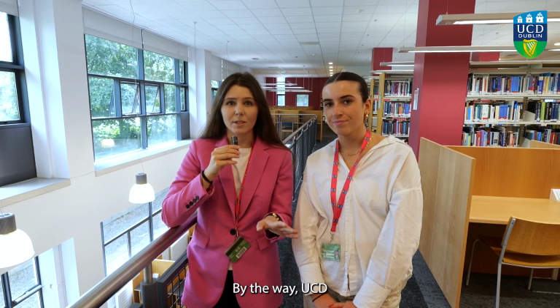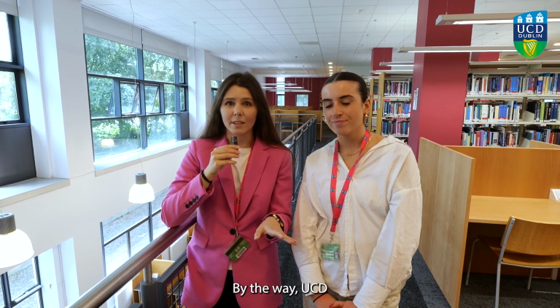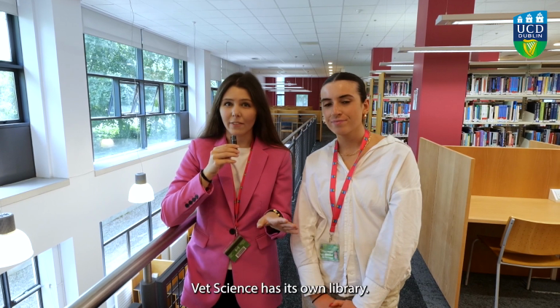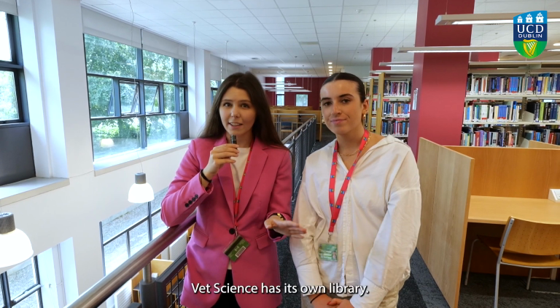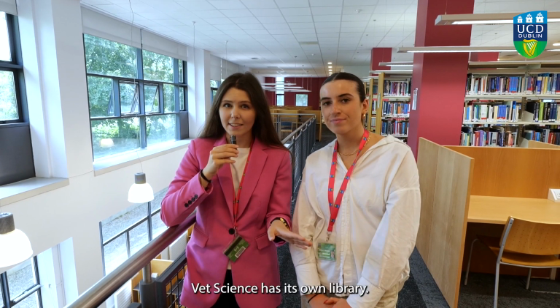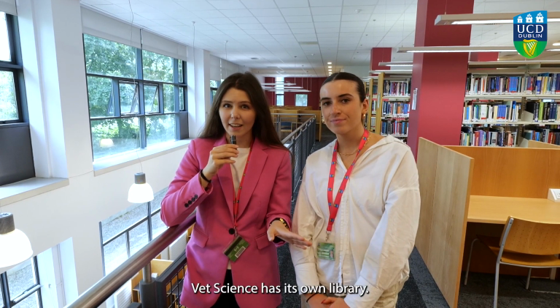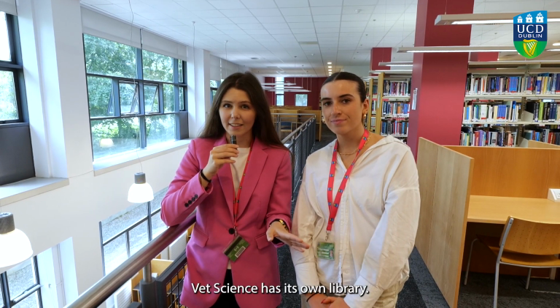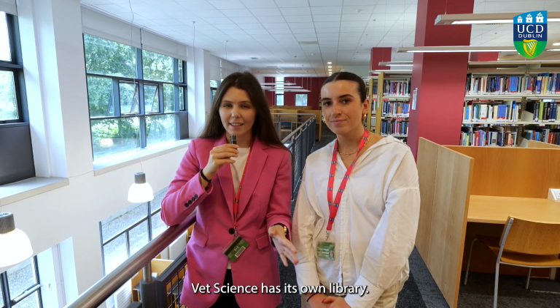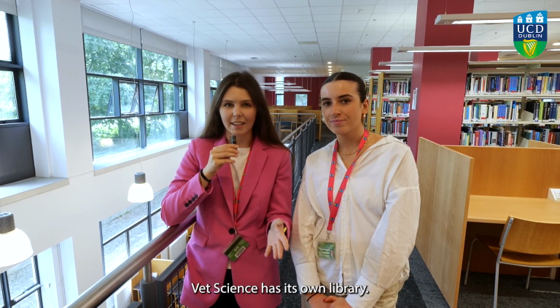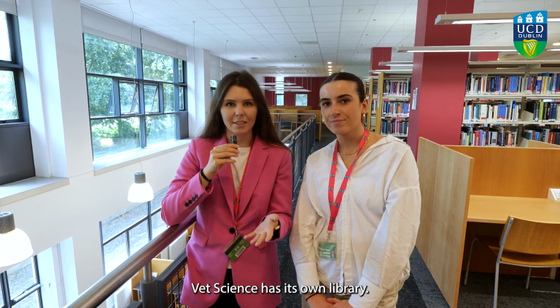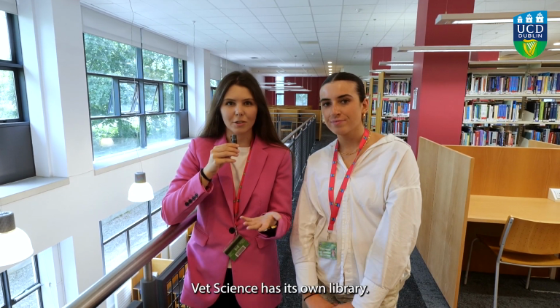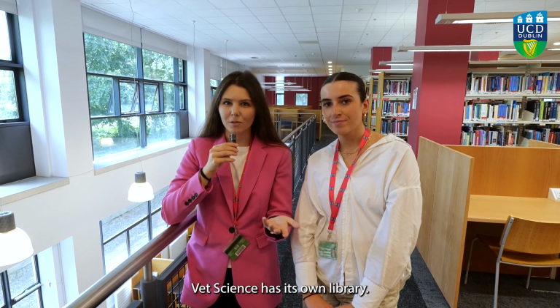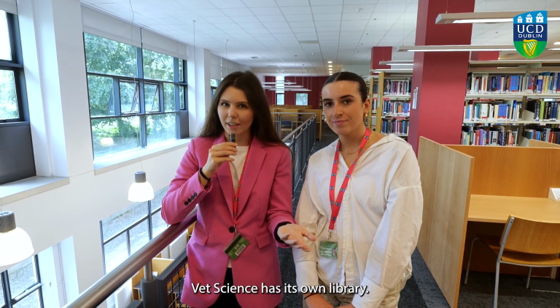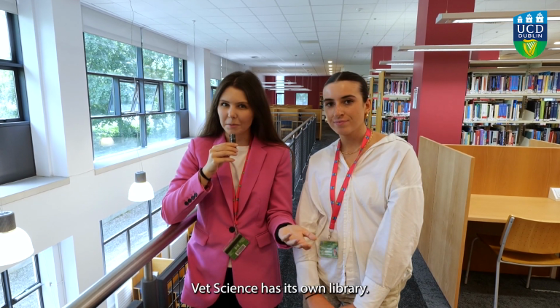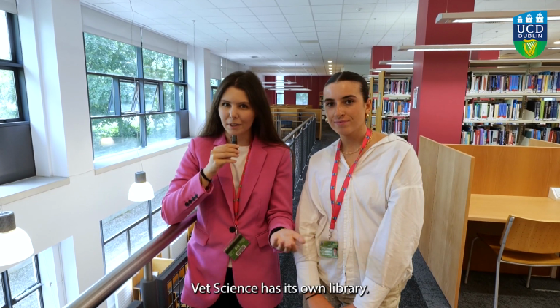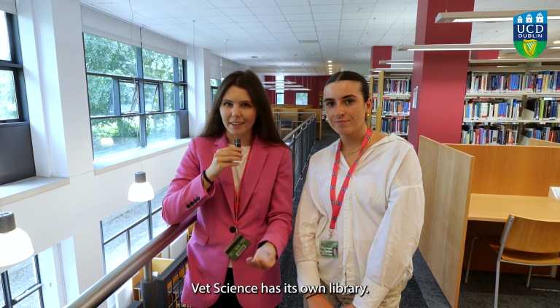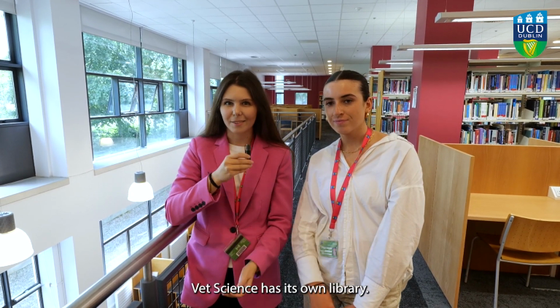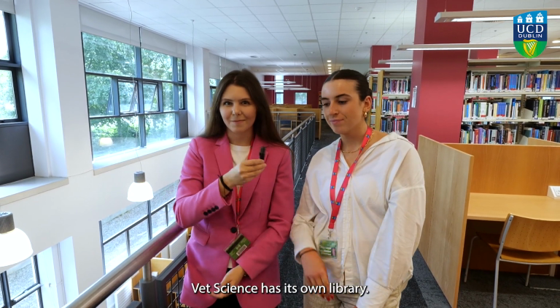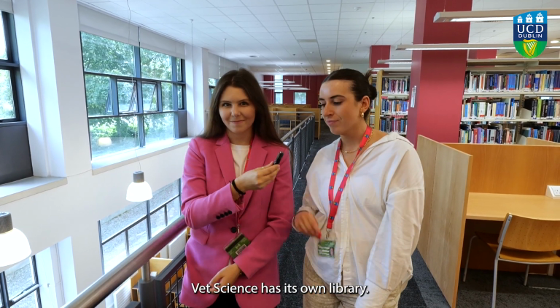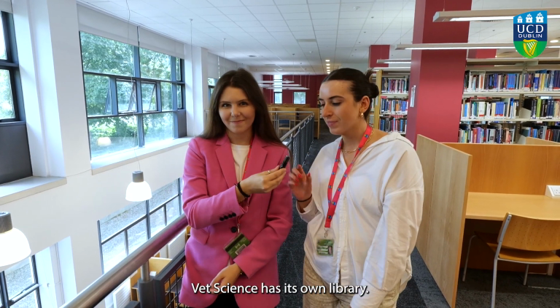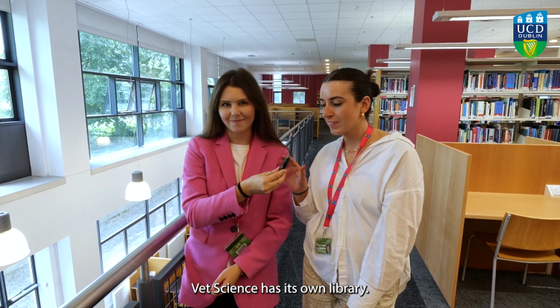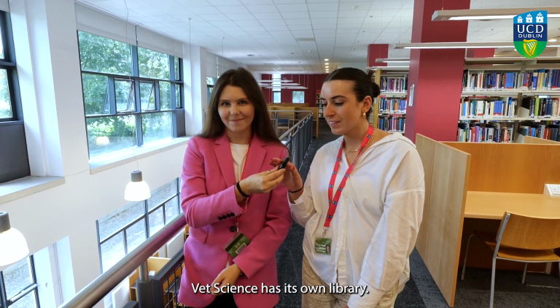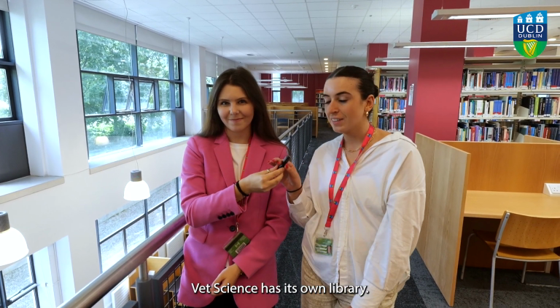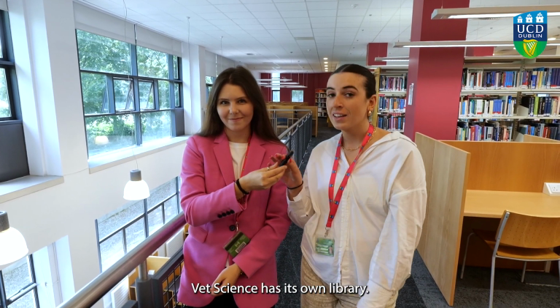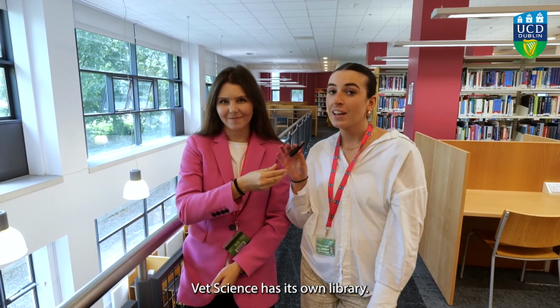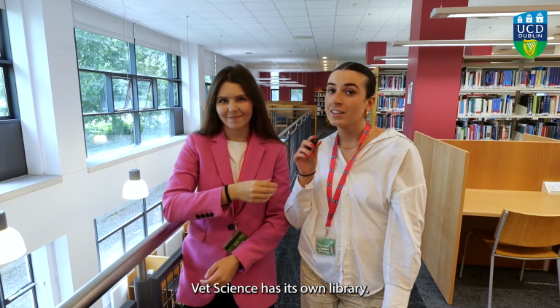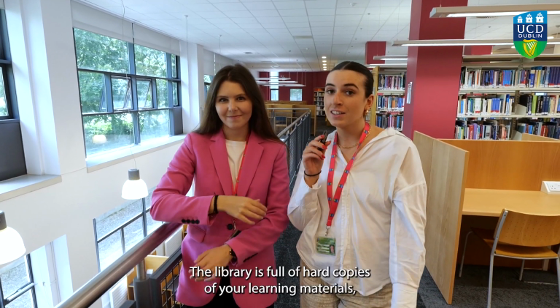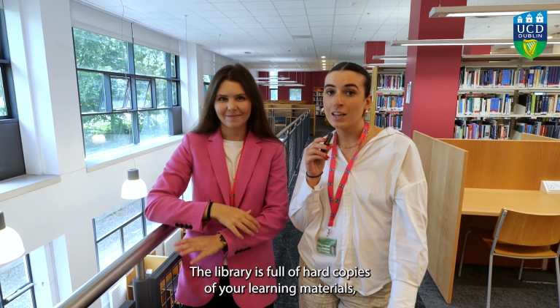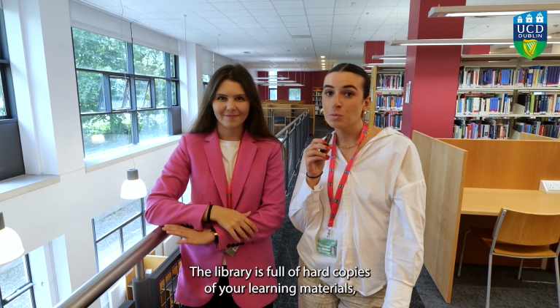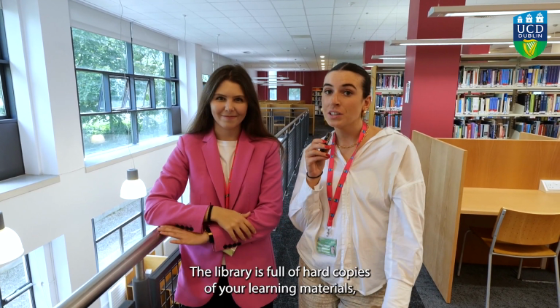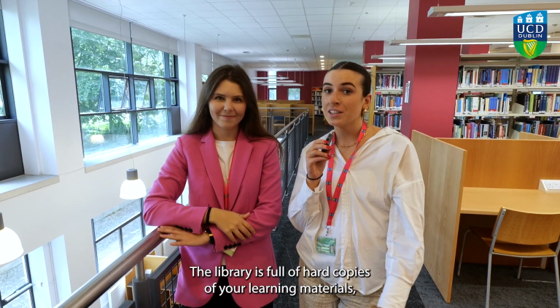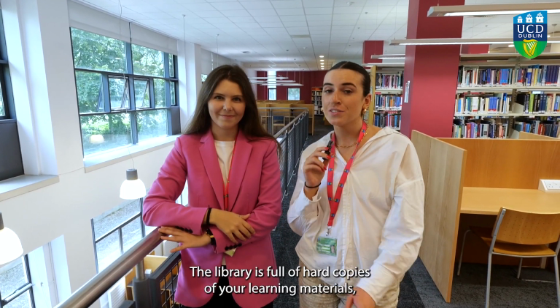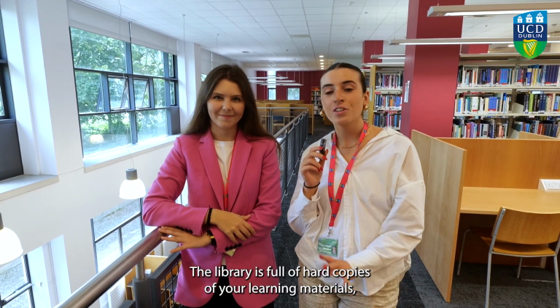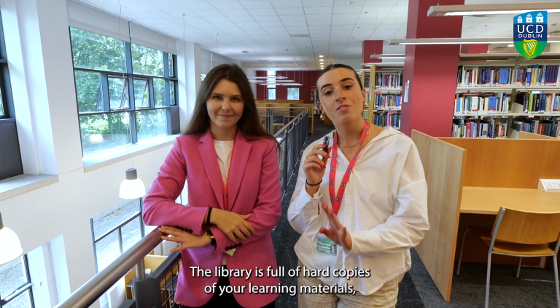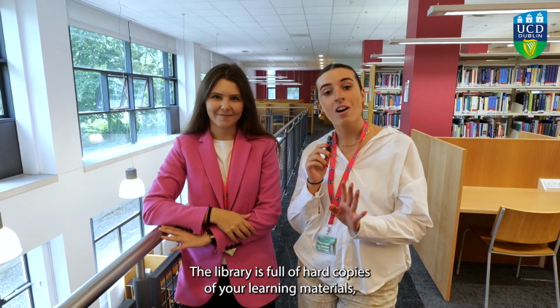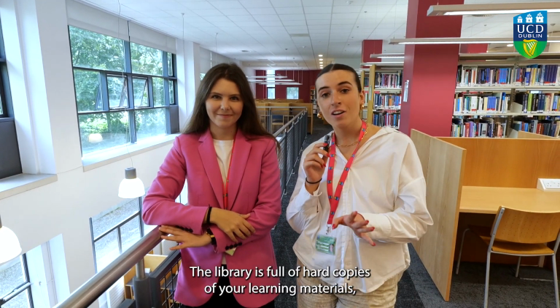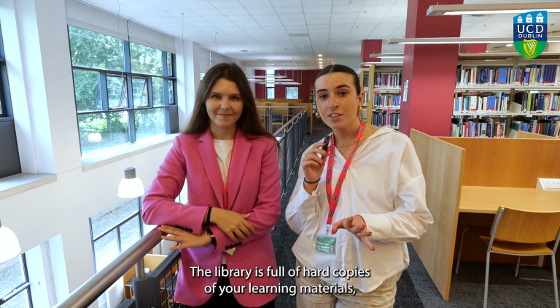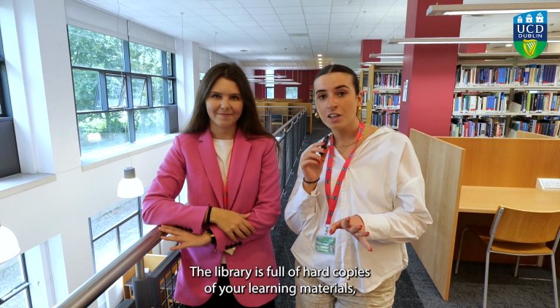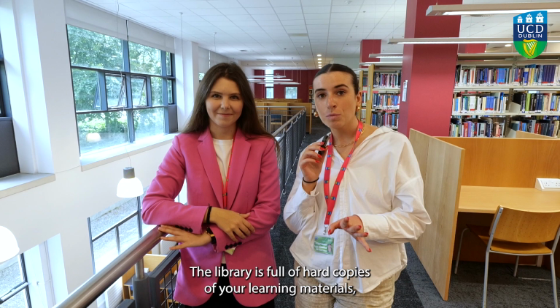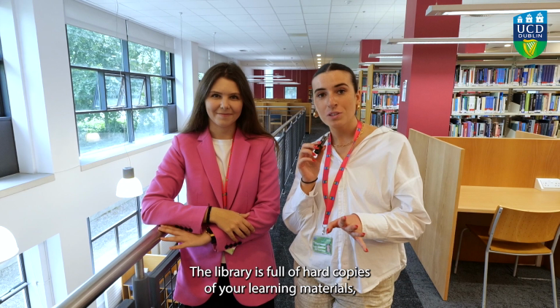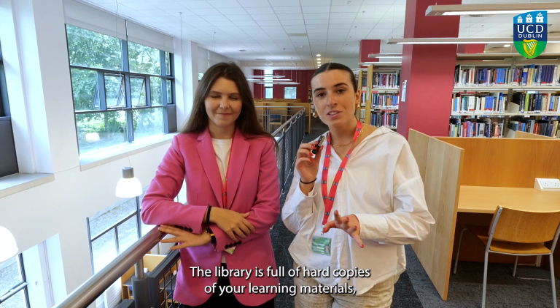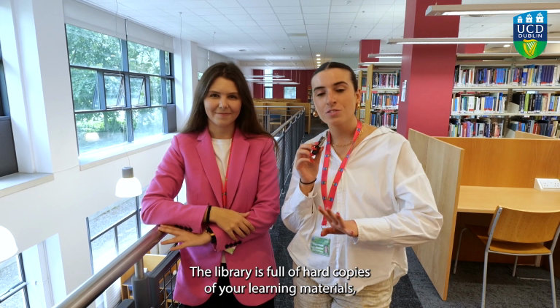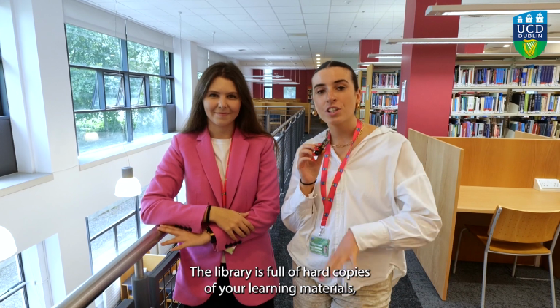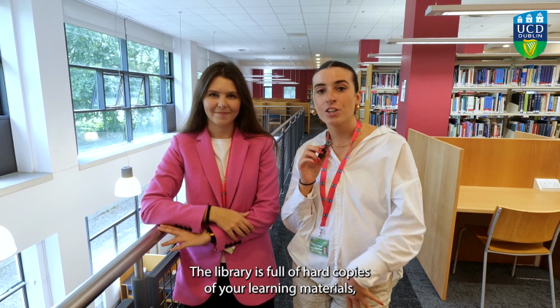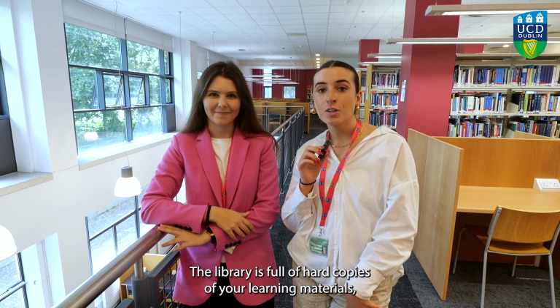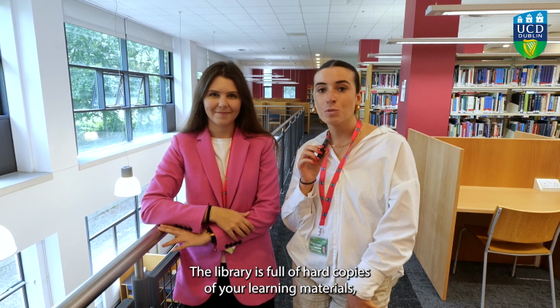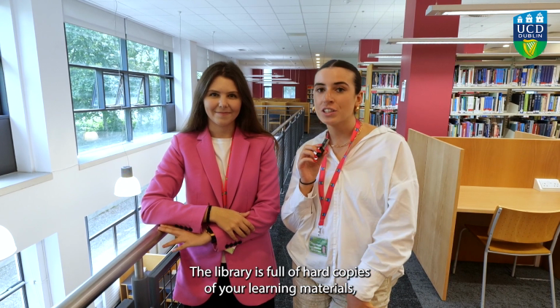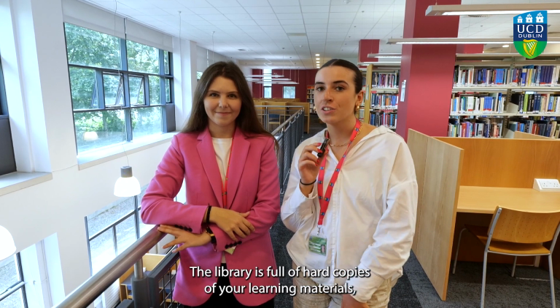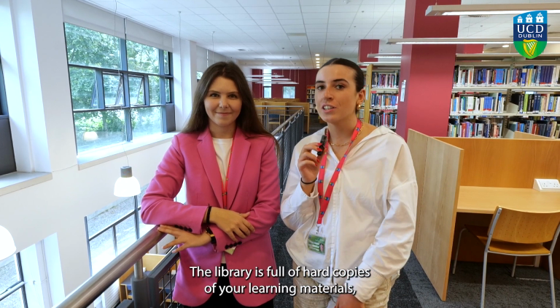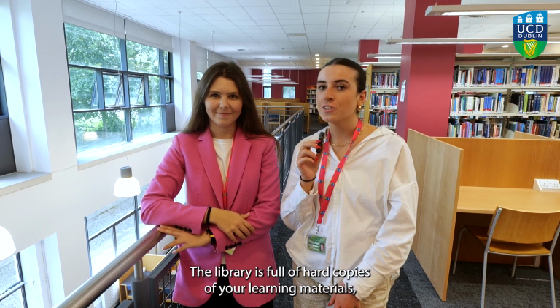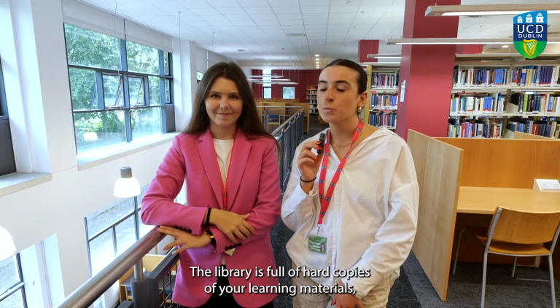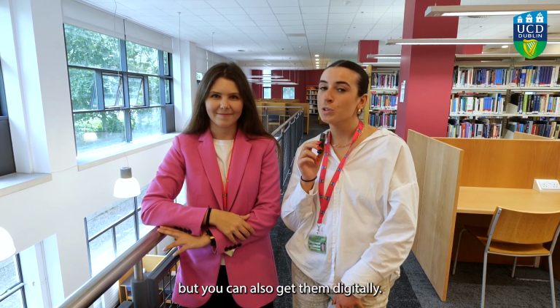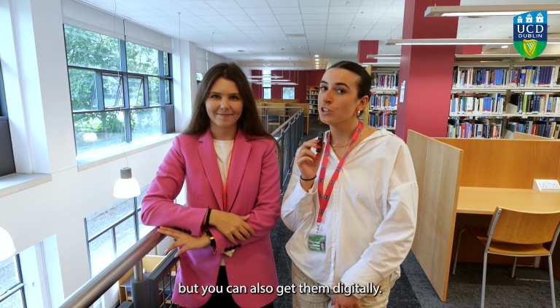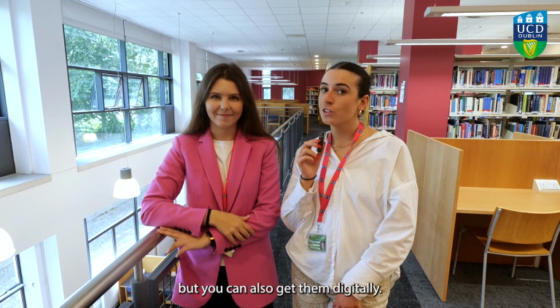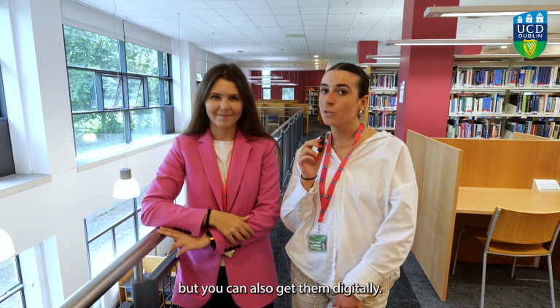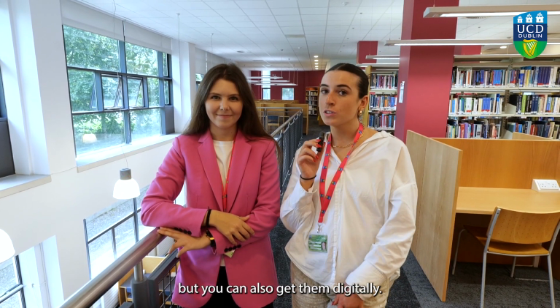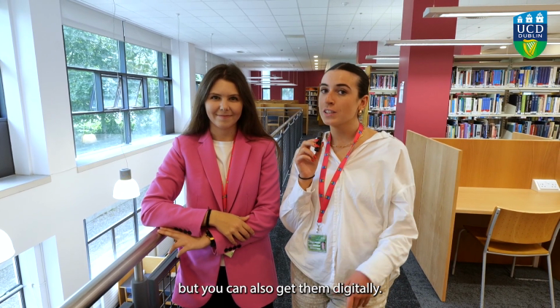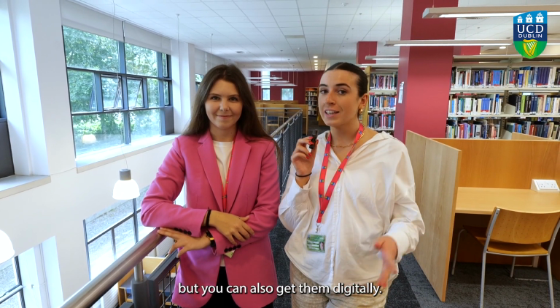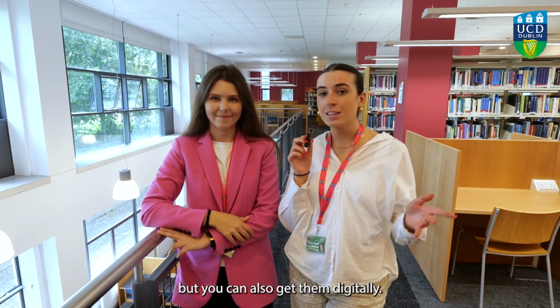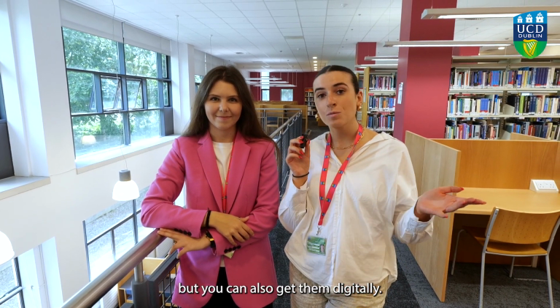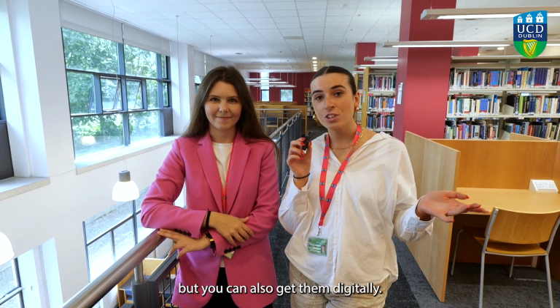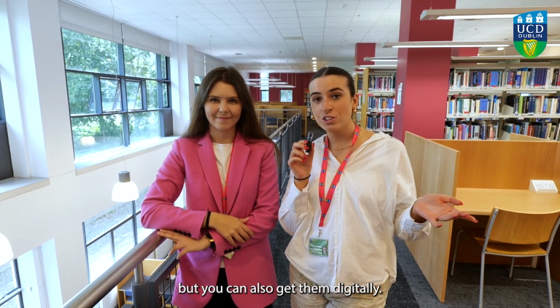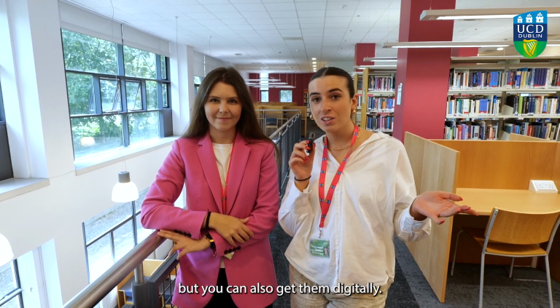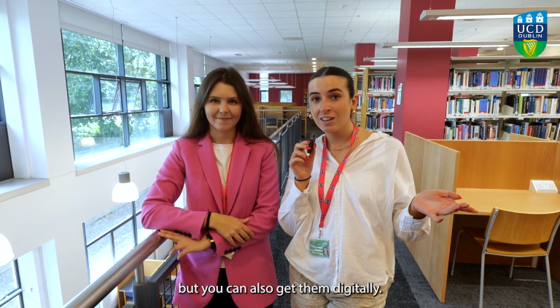By the way, UCD Vet Science has its own library. The library is full of hard copies of your learning materials, but you can also get them digitally.